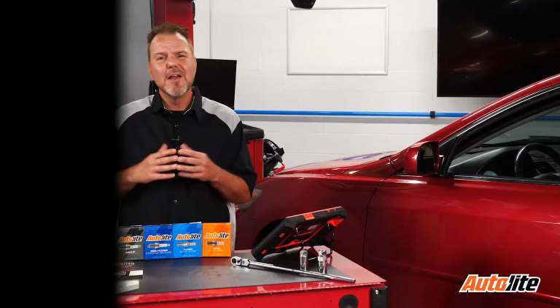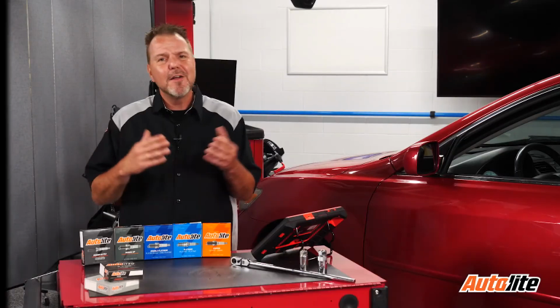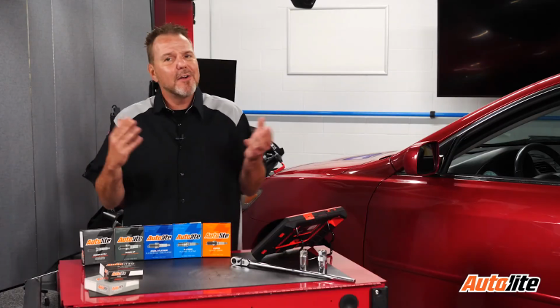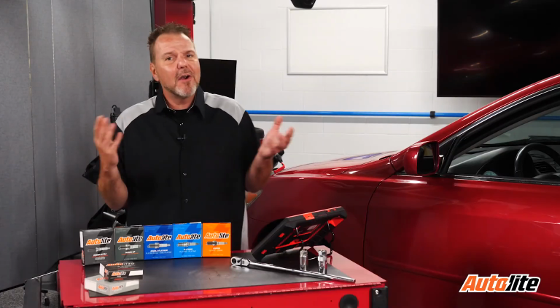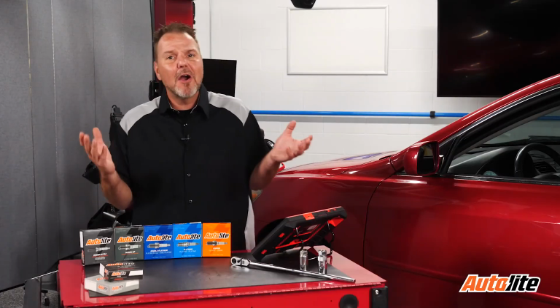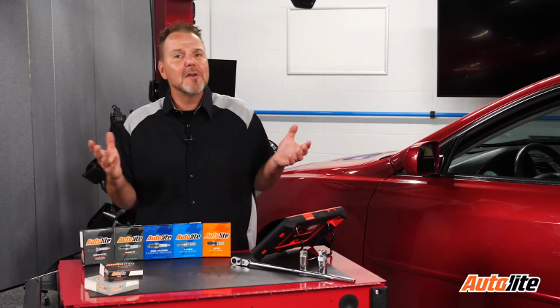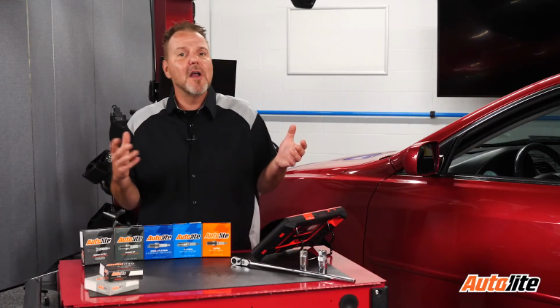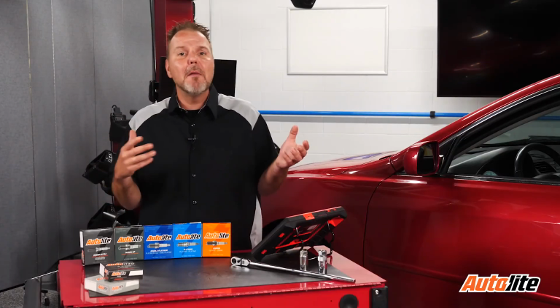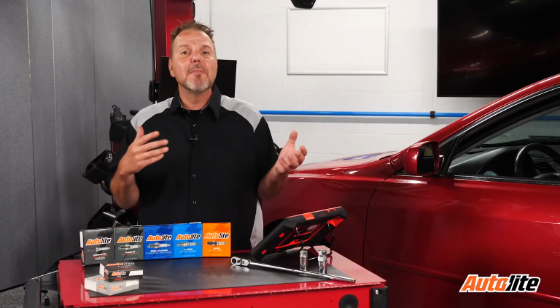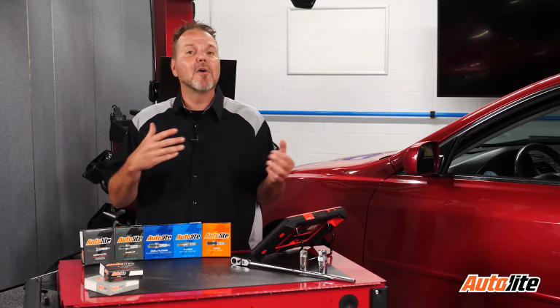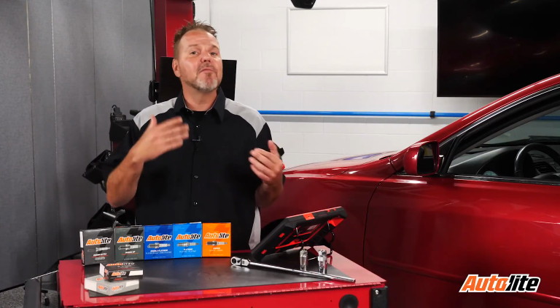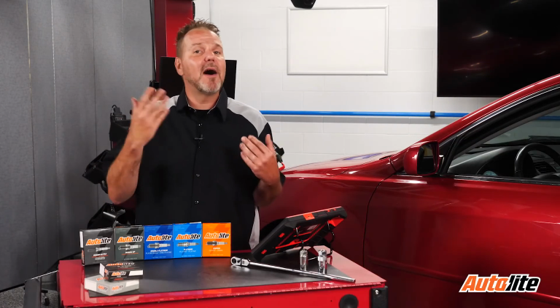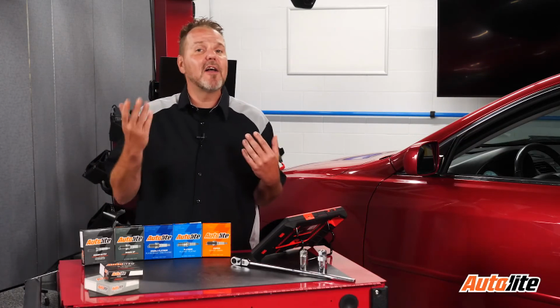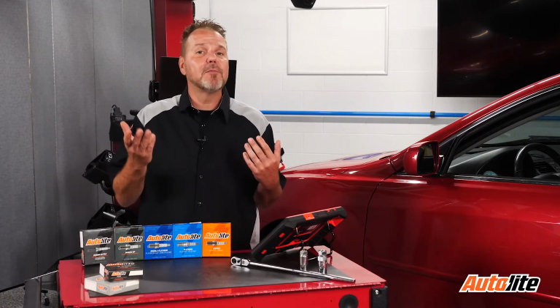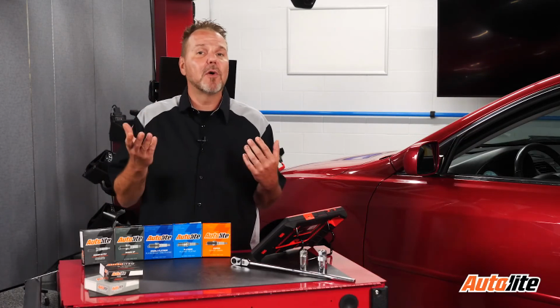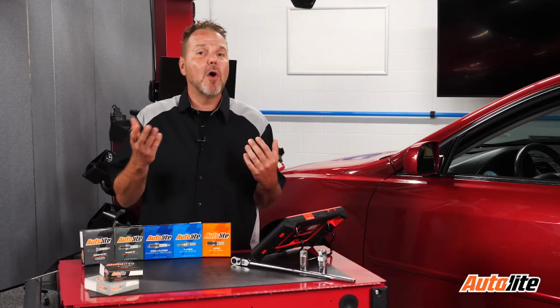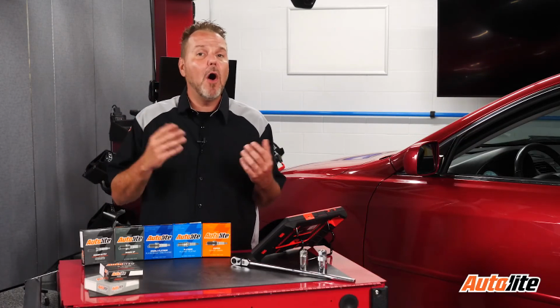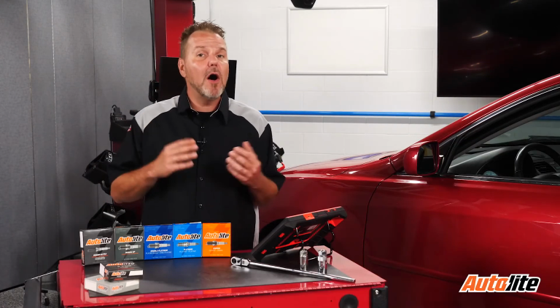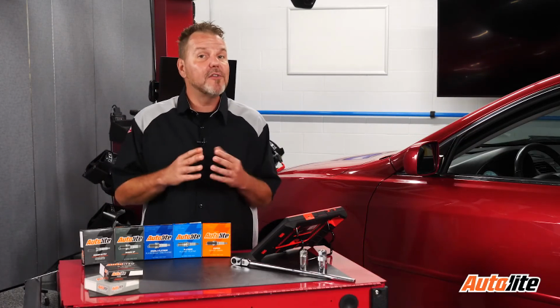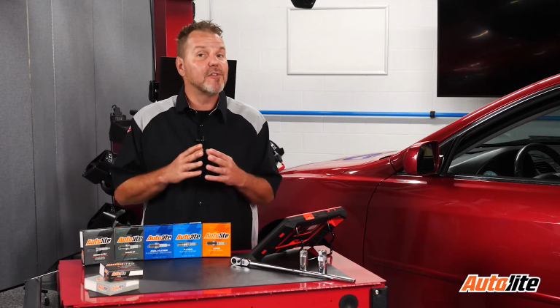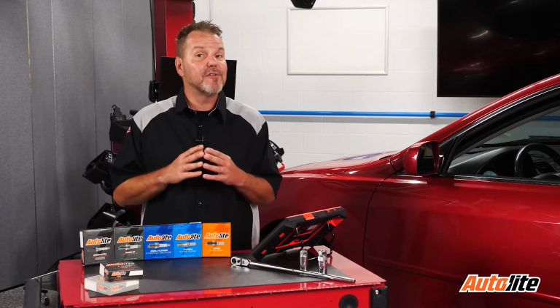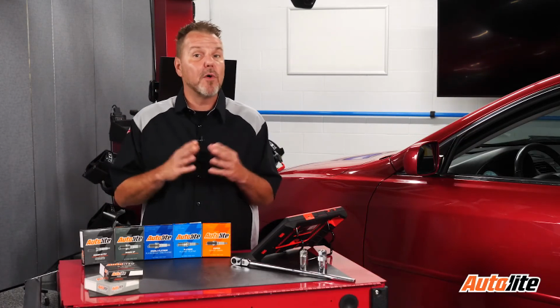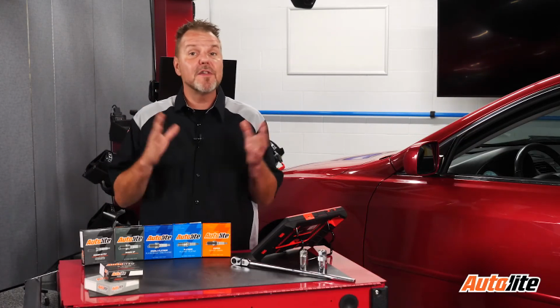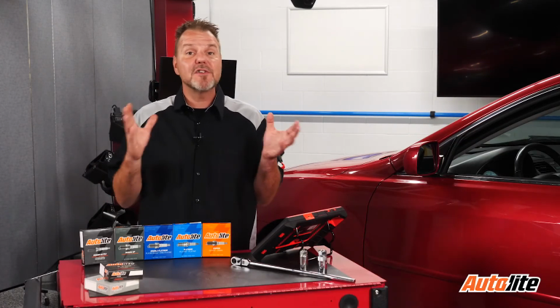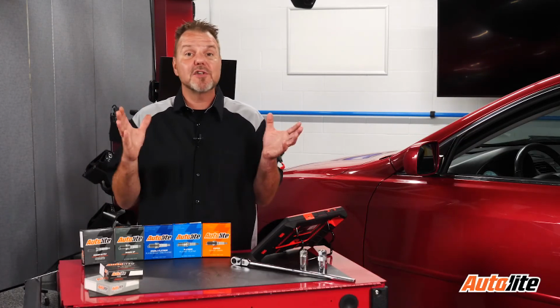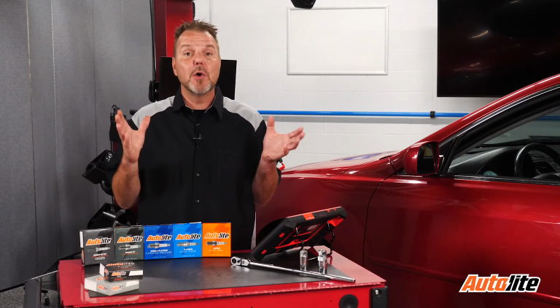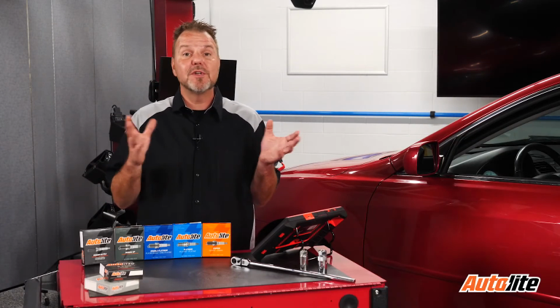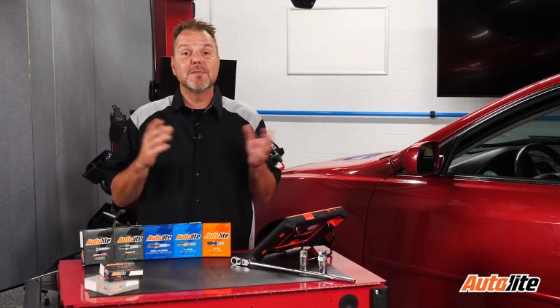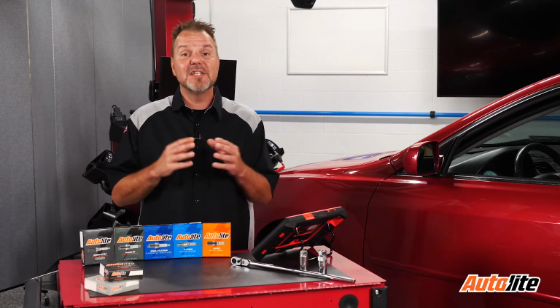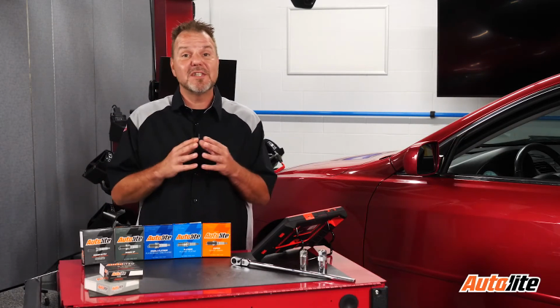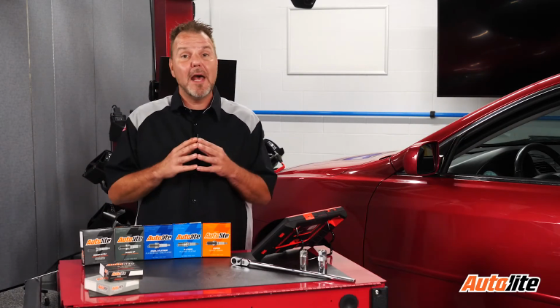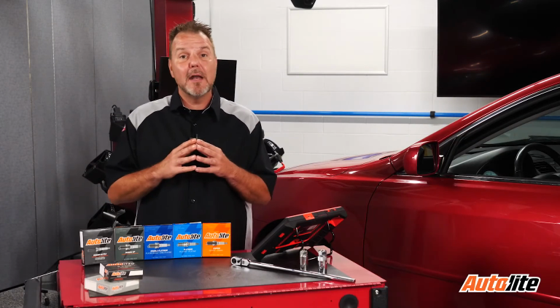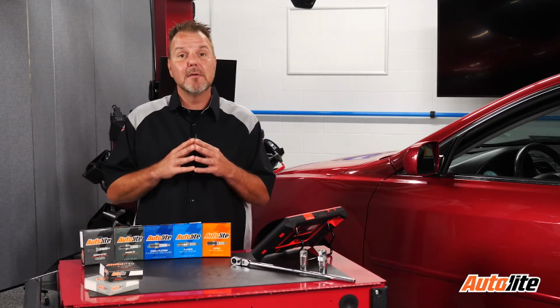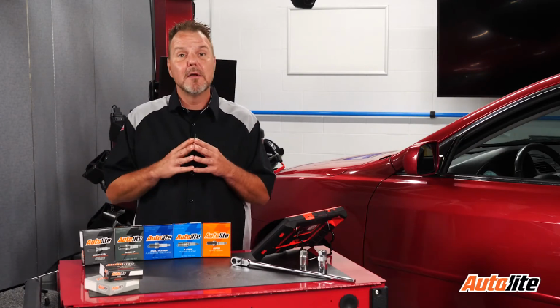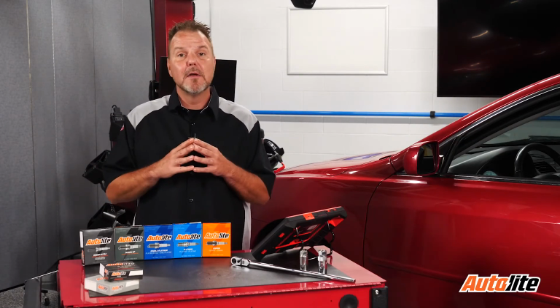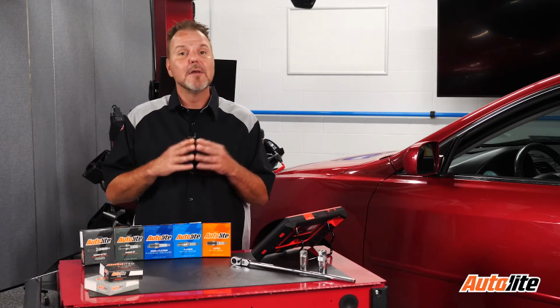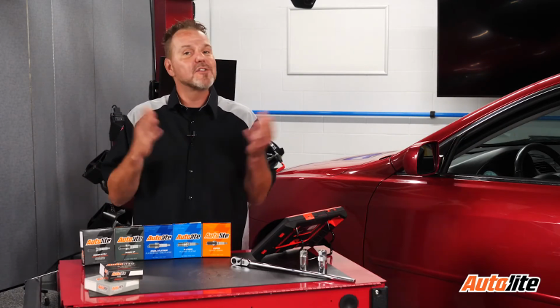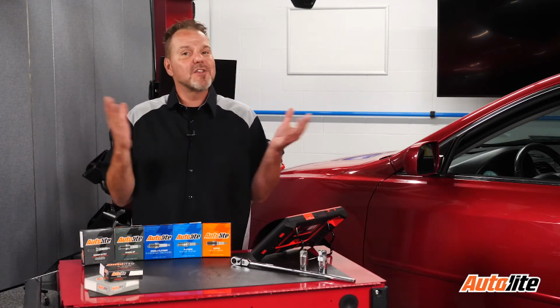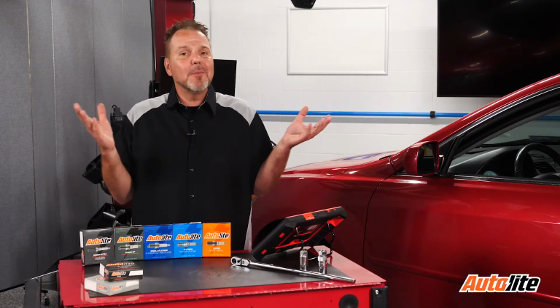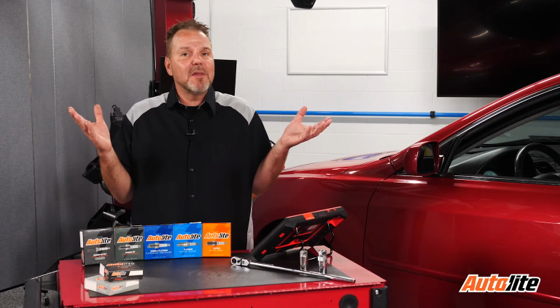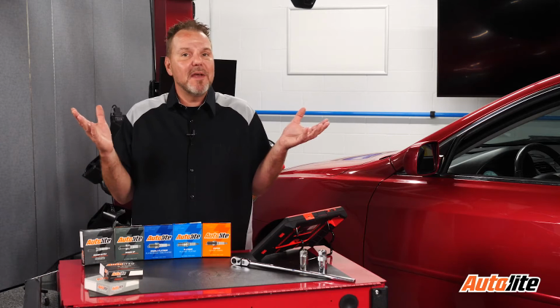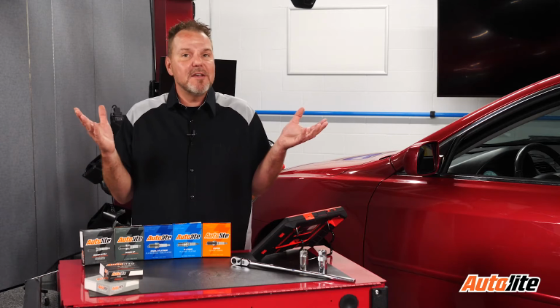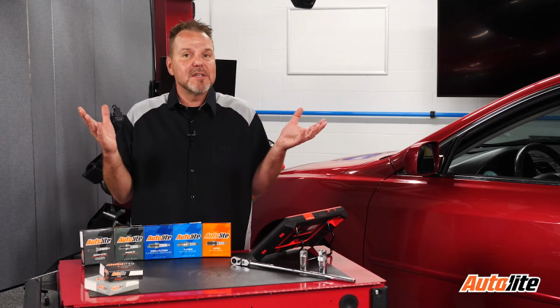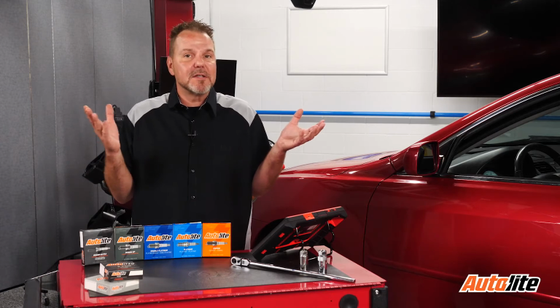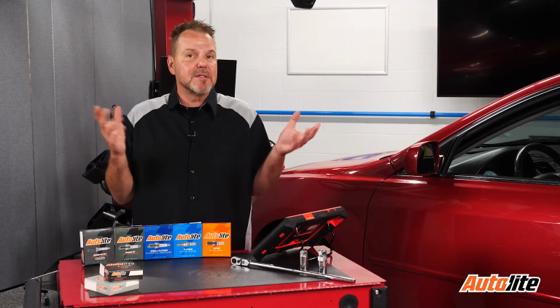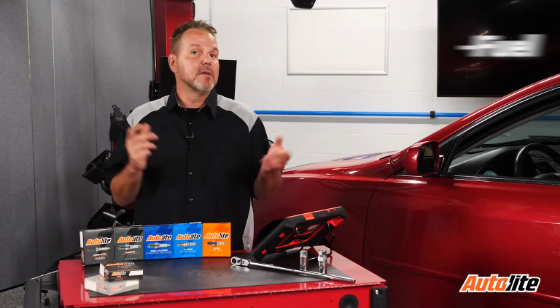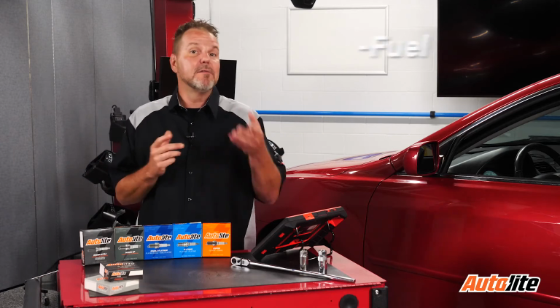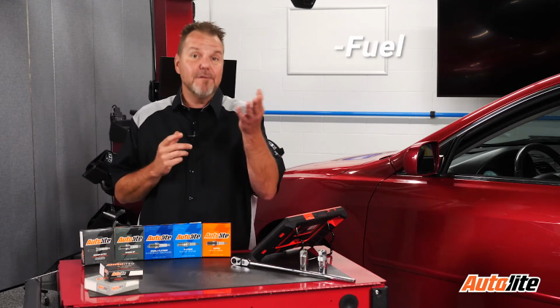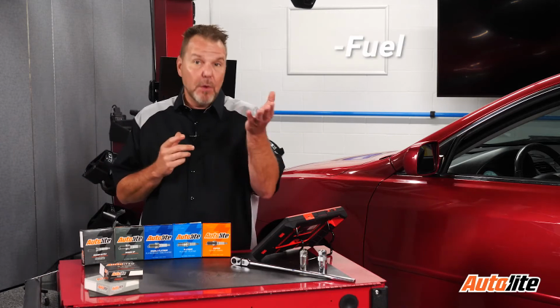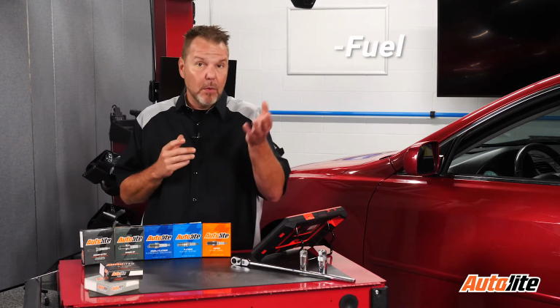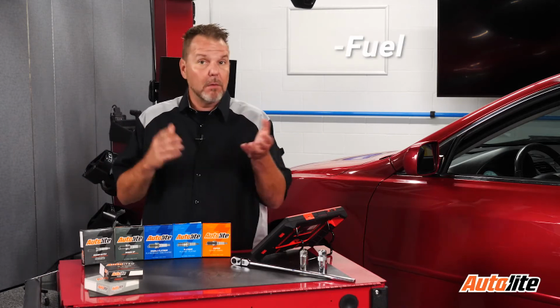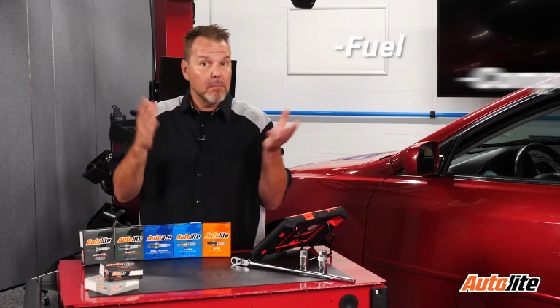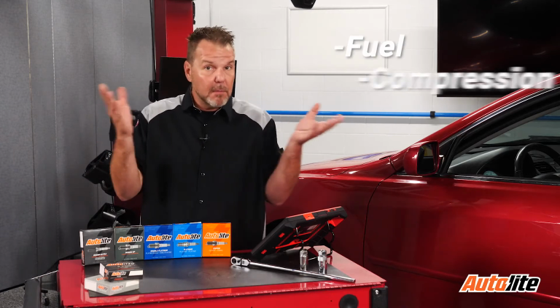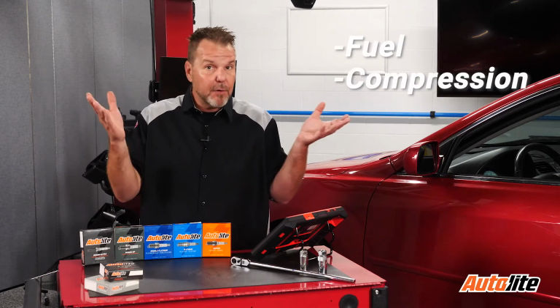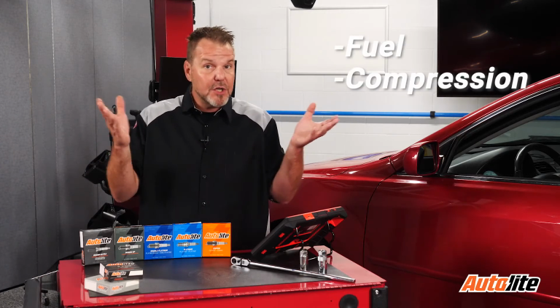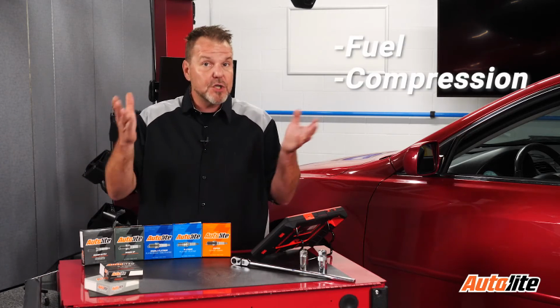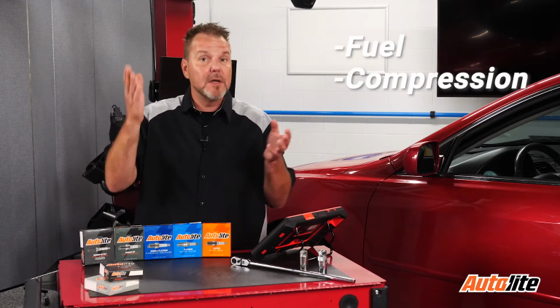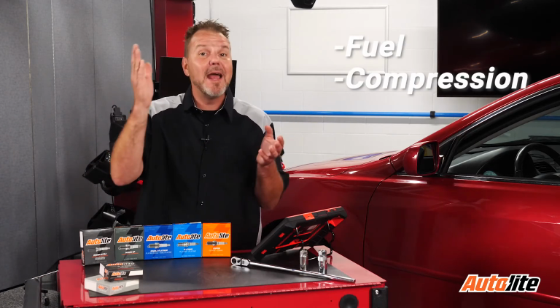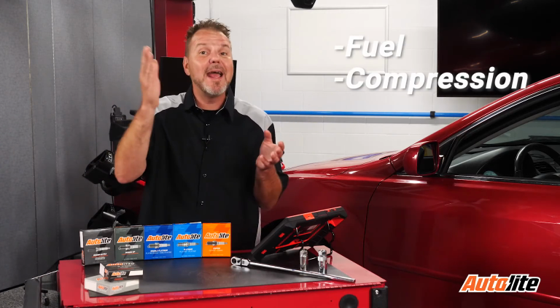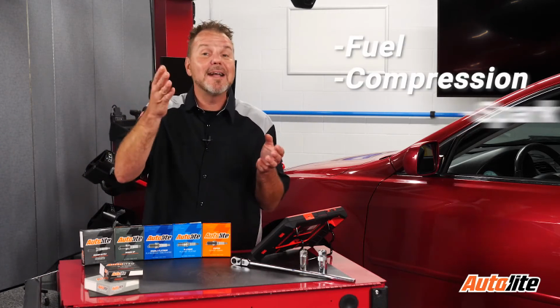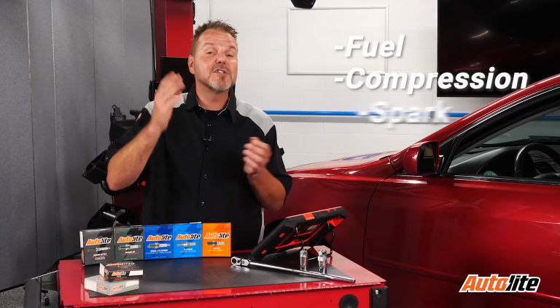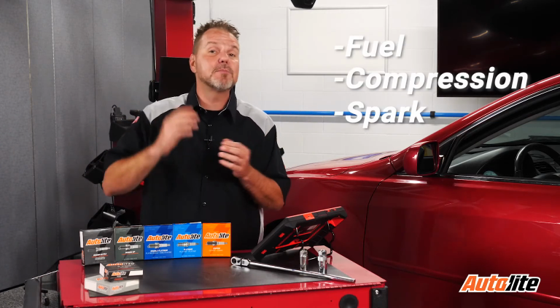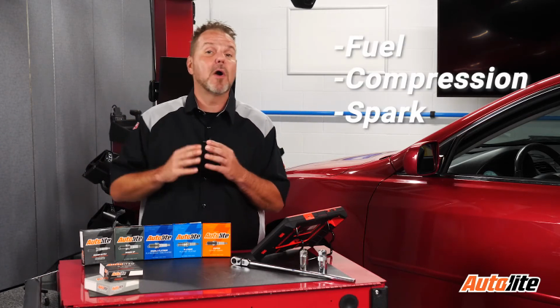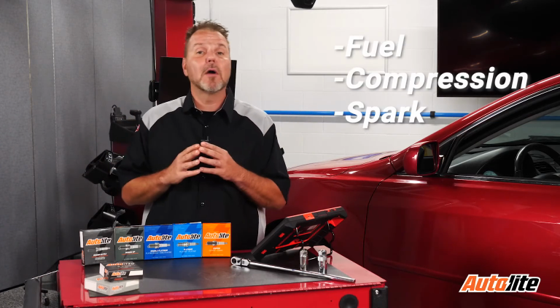There are a number of possible causes for this code to be set. Start with the basics: fuel, compression, and spark.